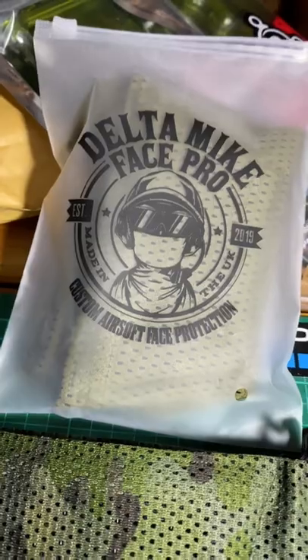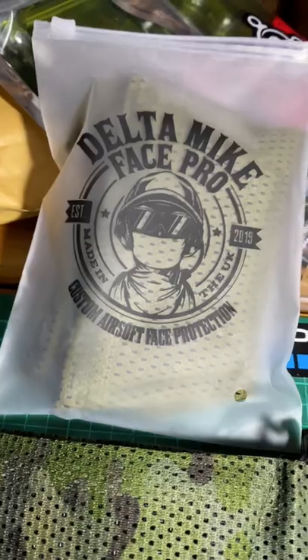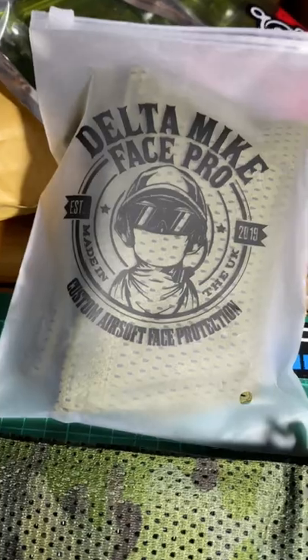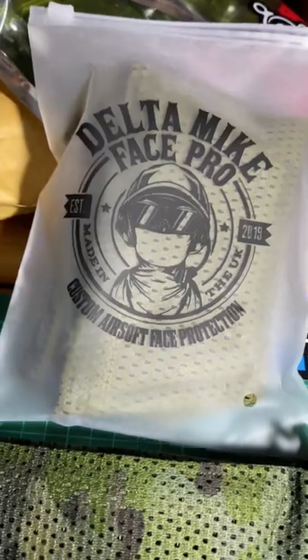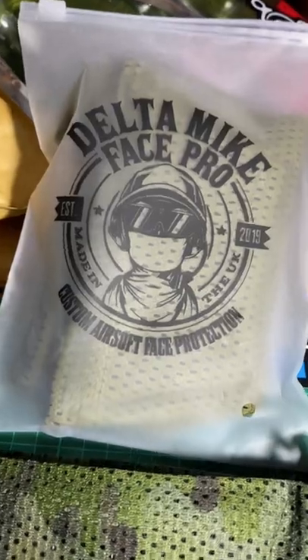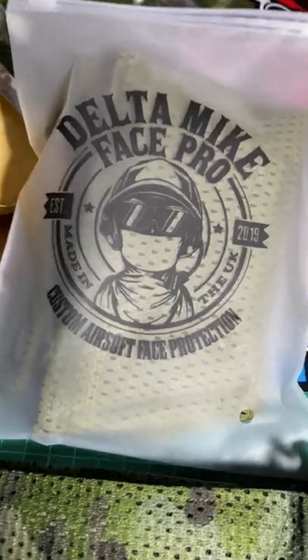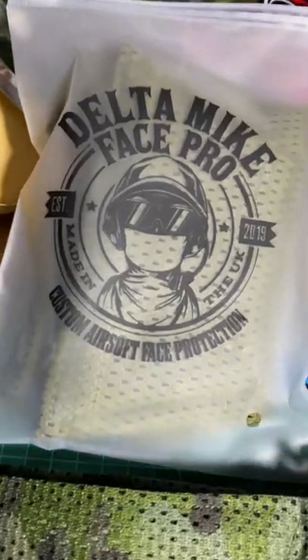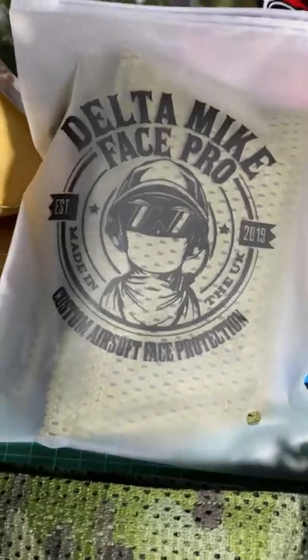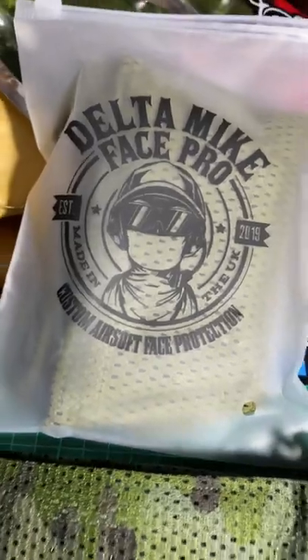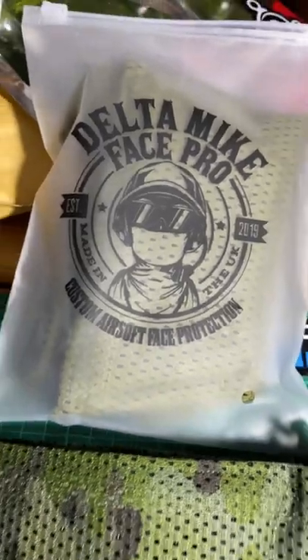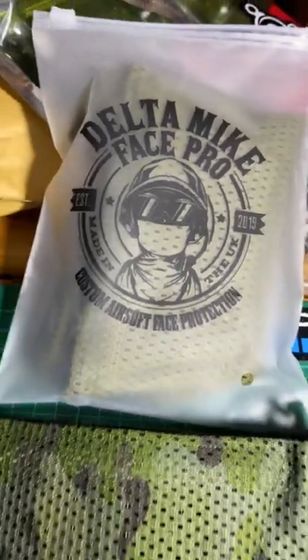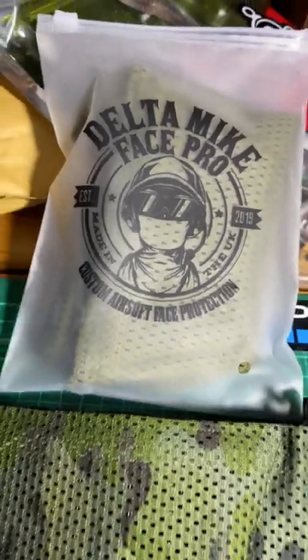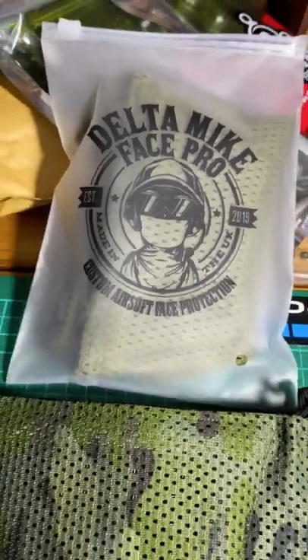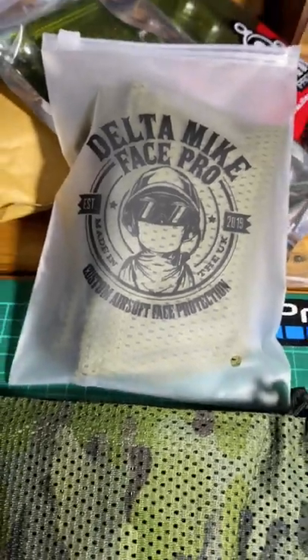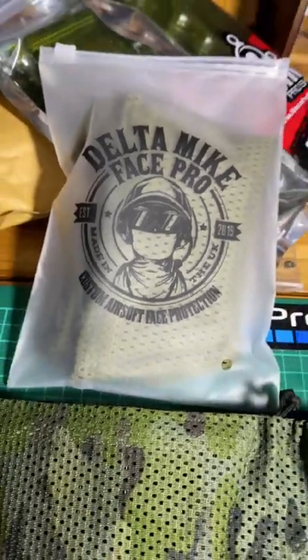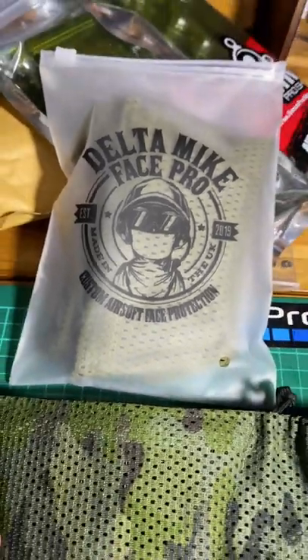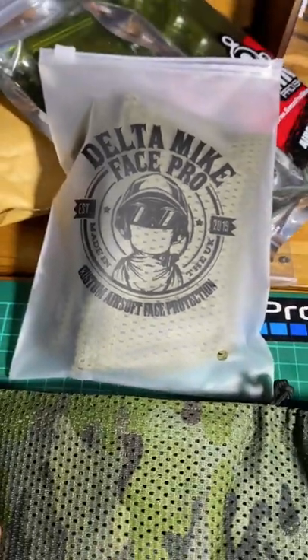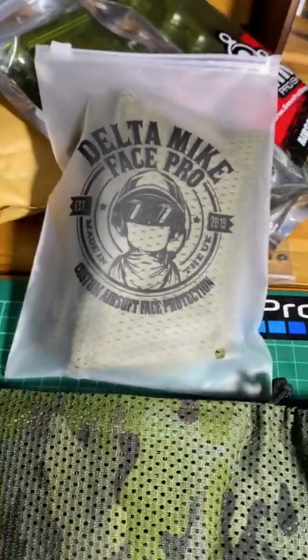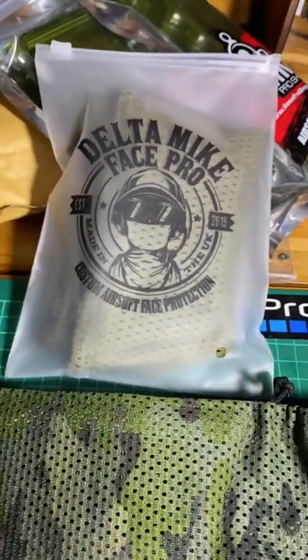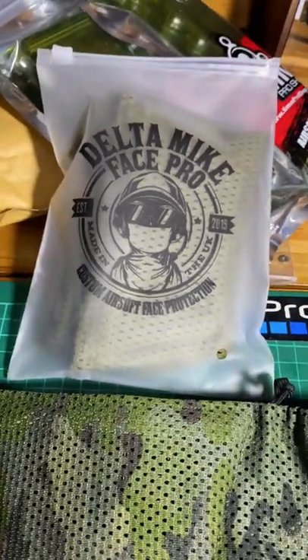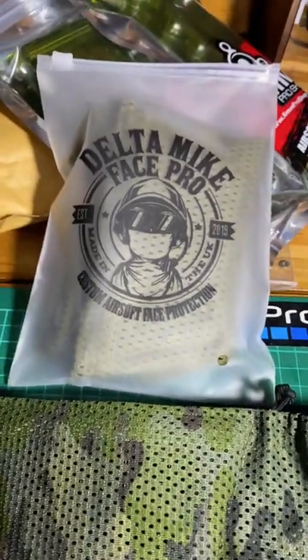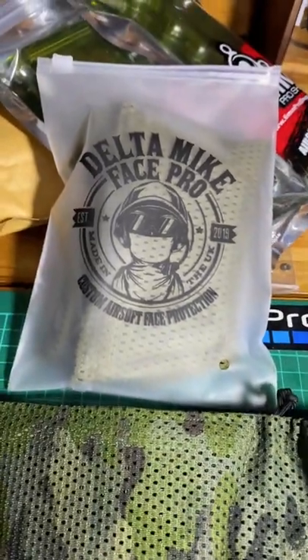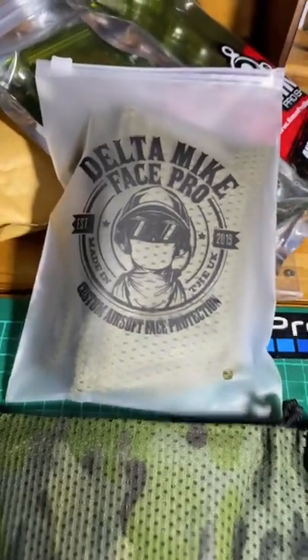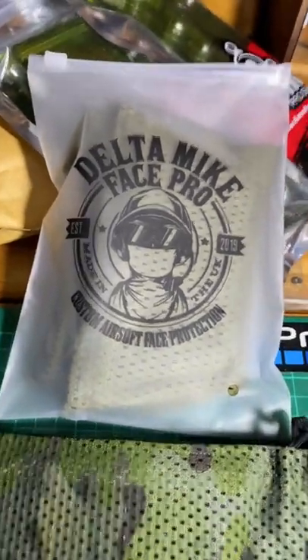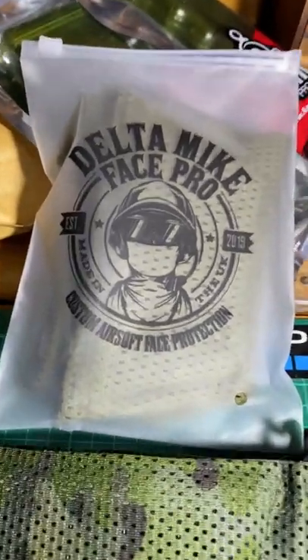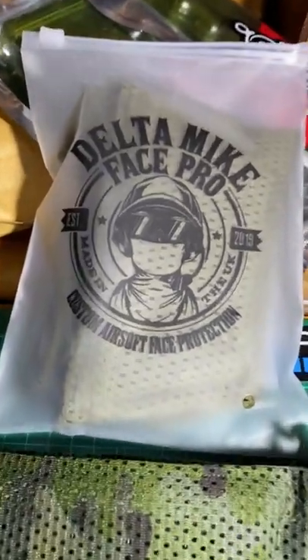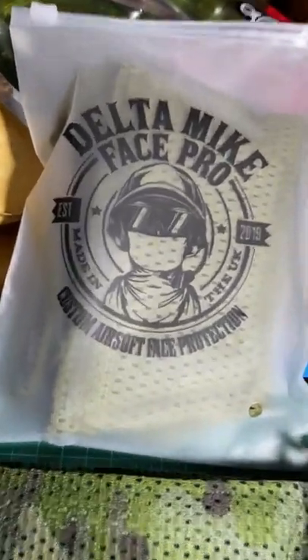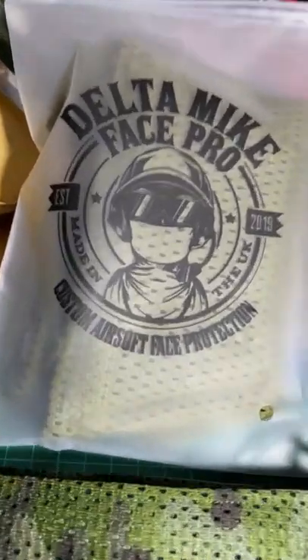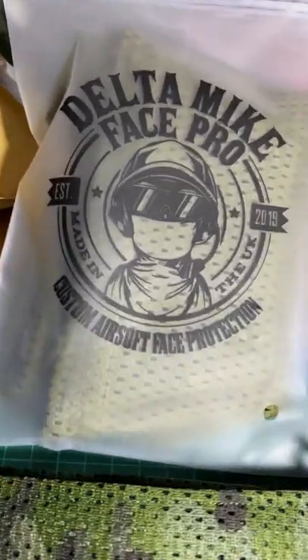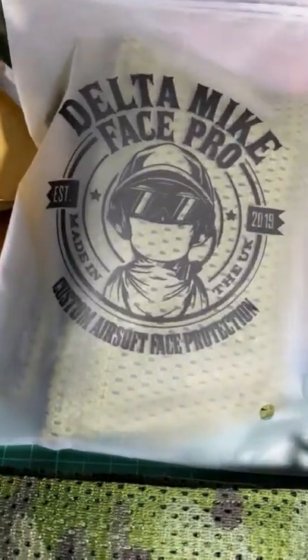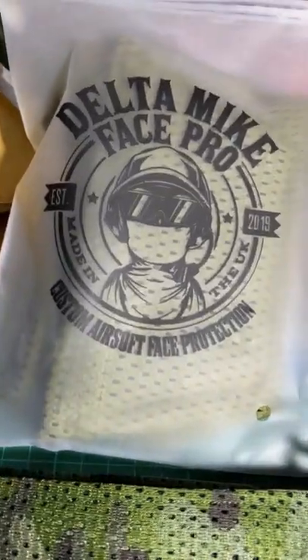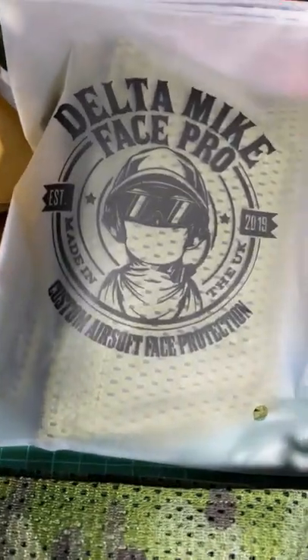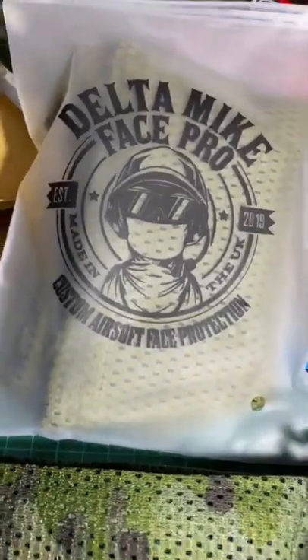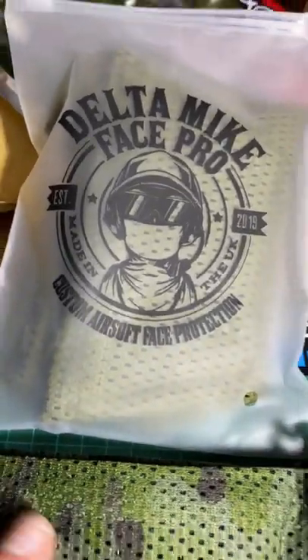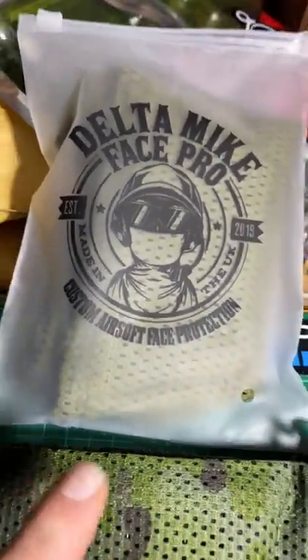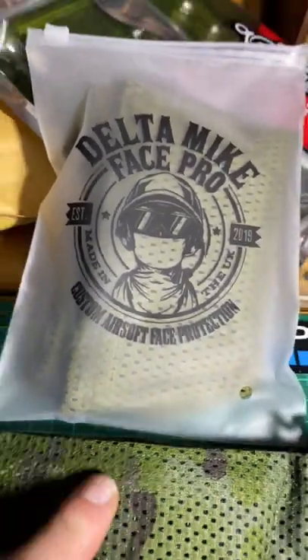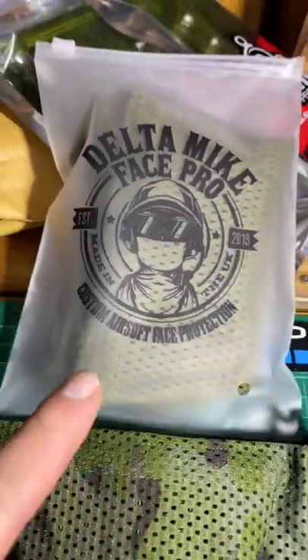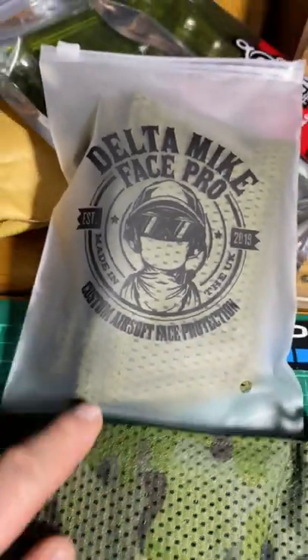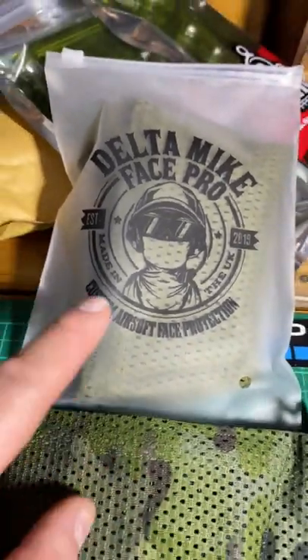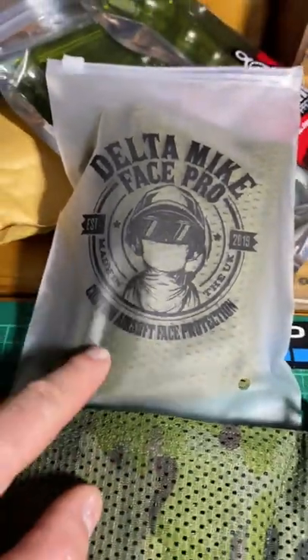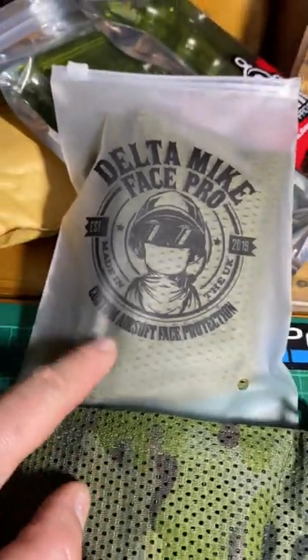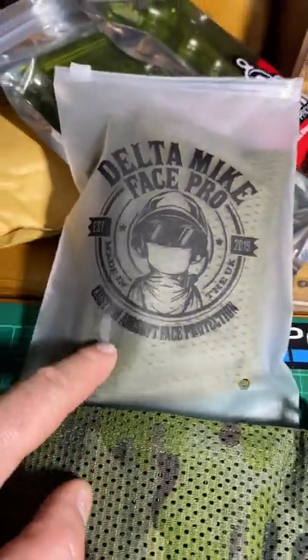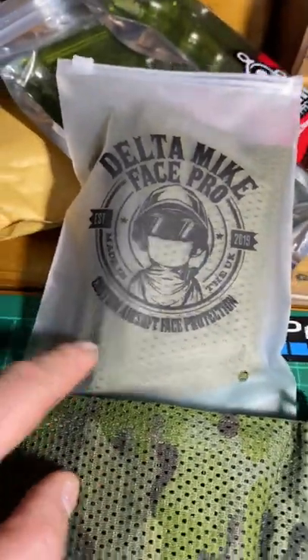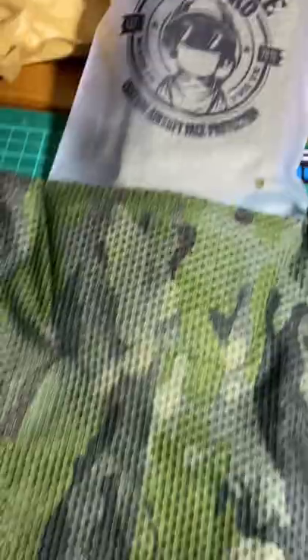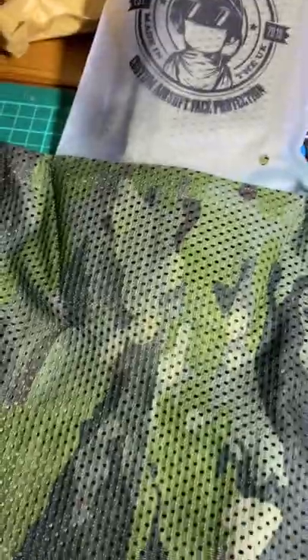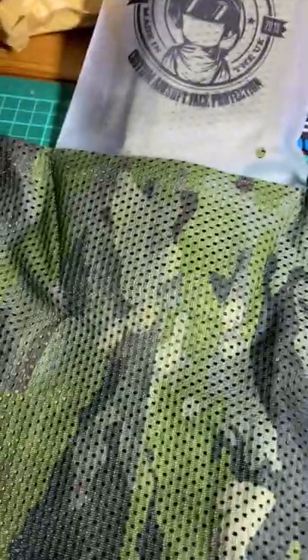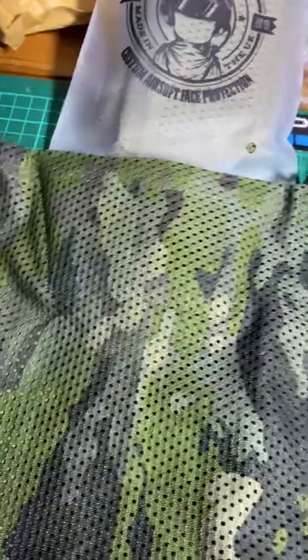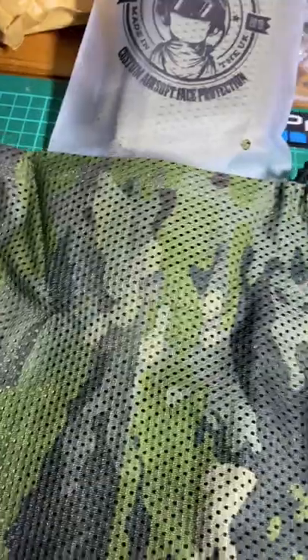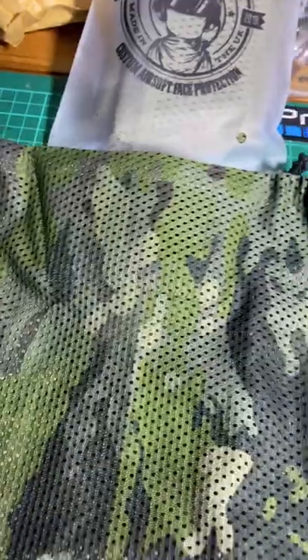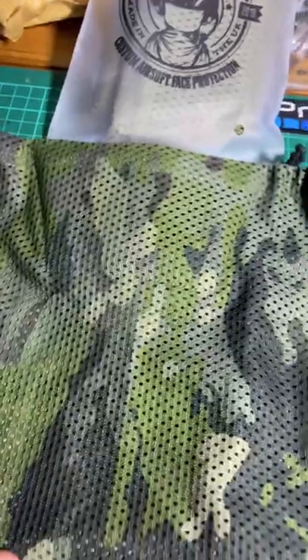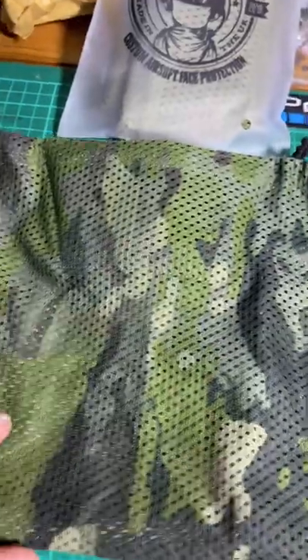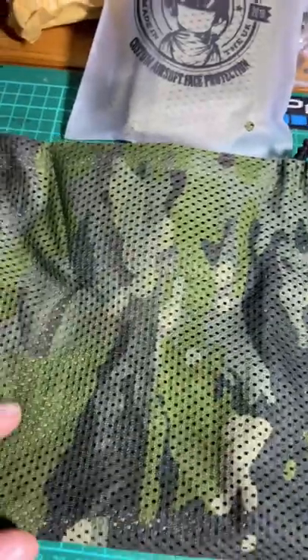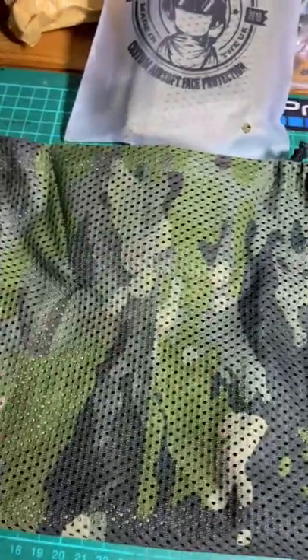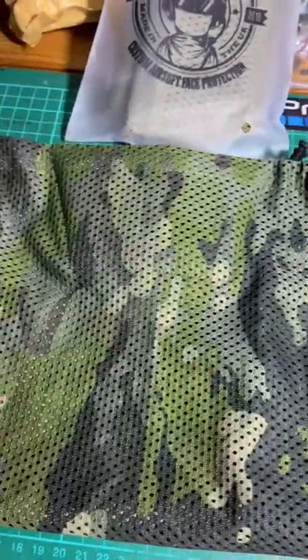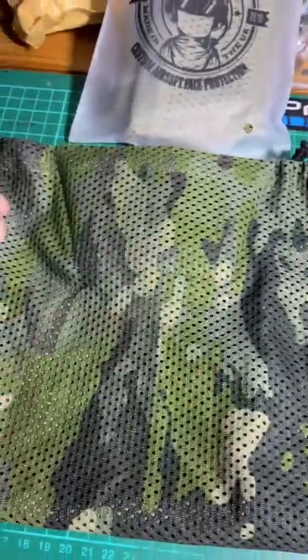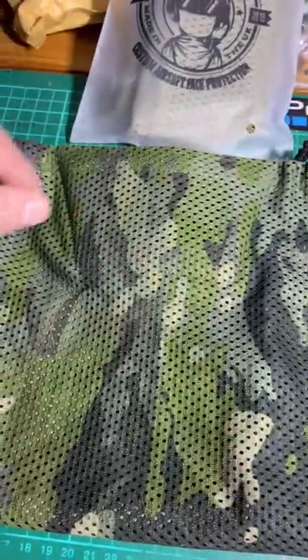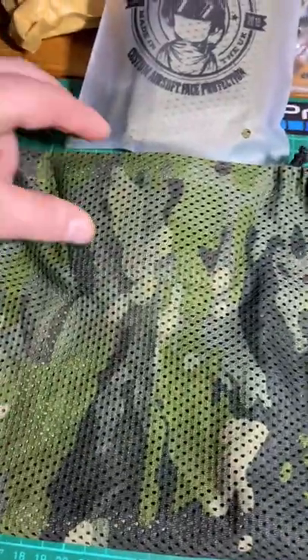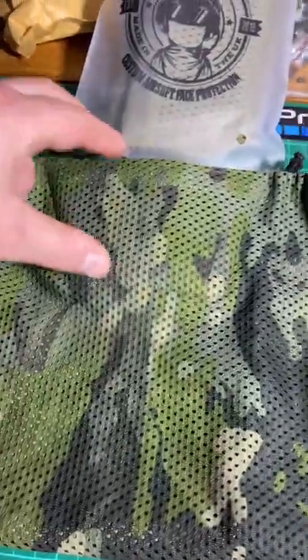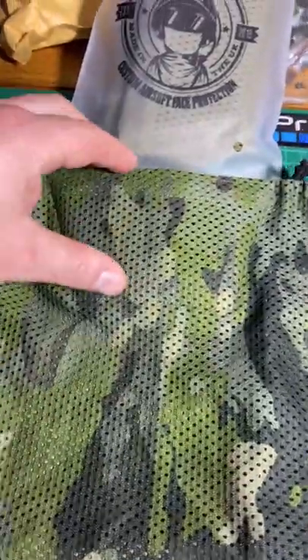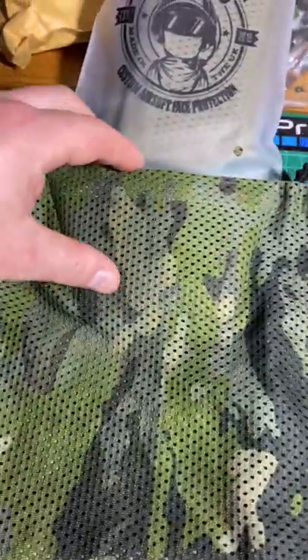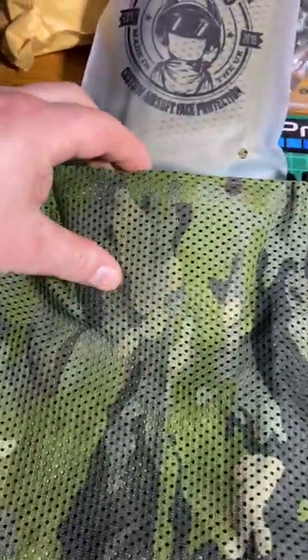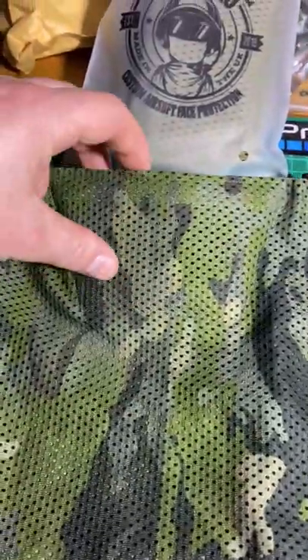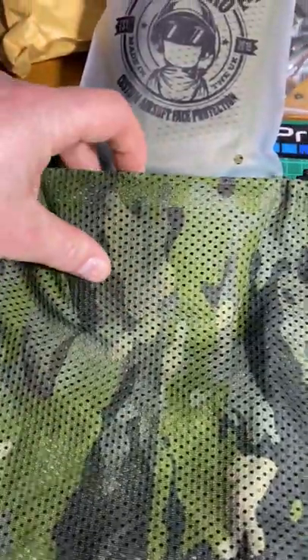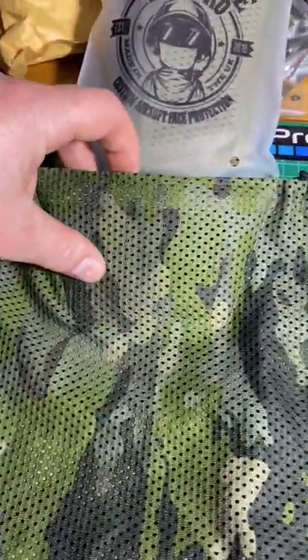The guys over at Delta Mike were kind enough to send me over a couple of samples. We've got the OD version just here, and here we have the Multicam Tropic version.